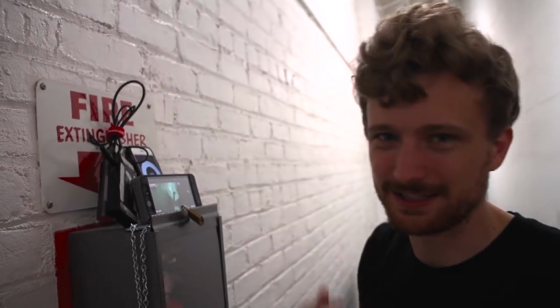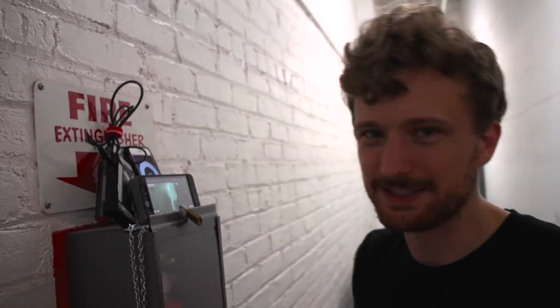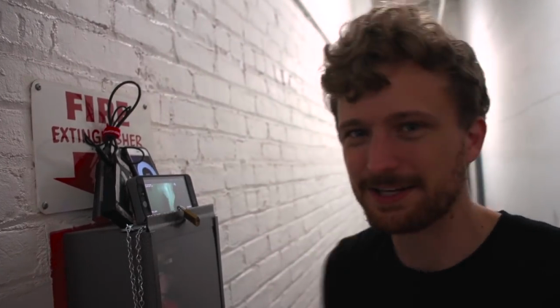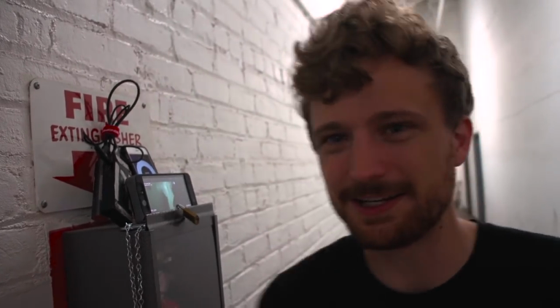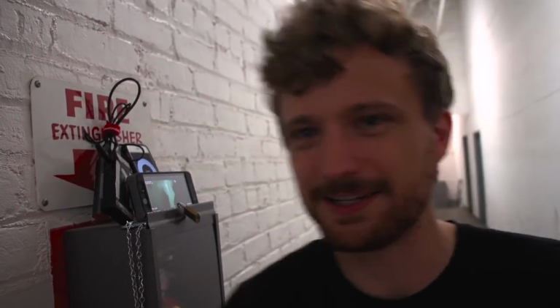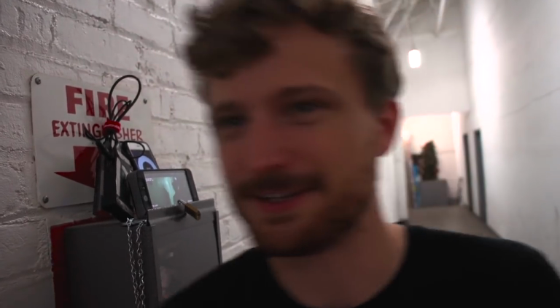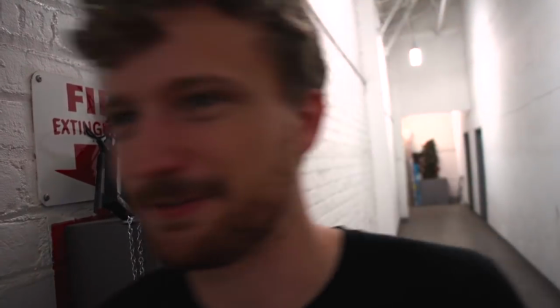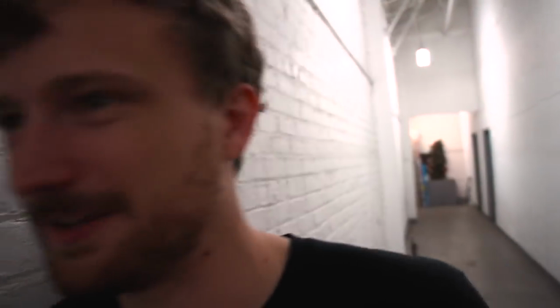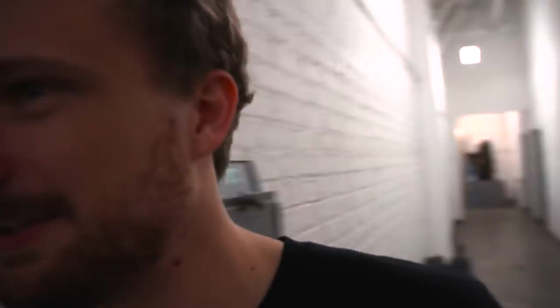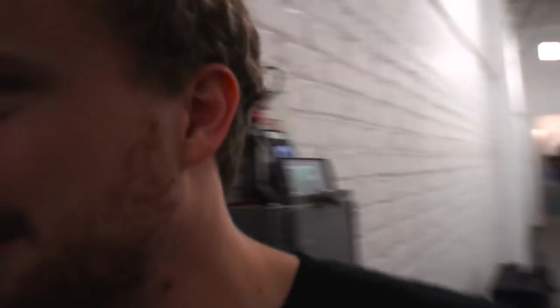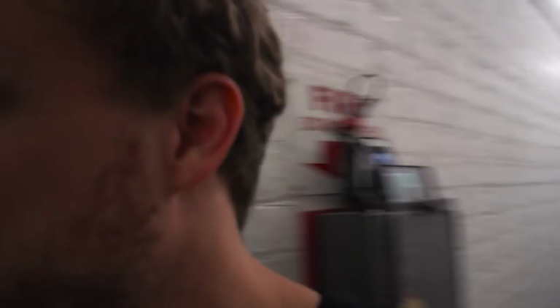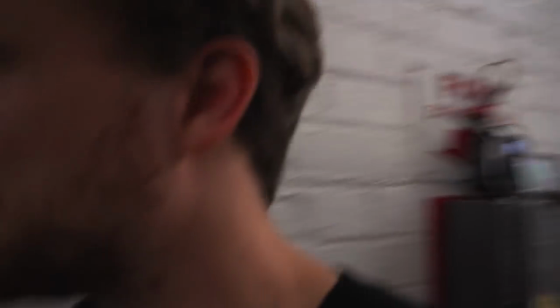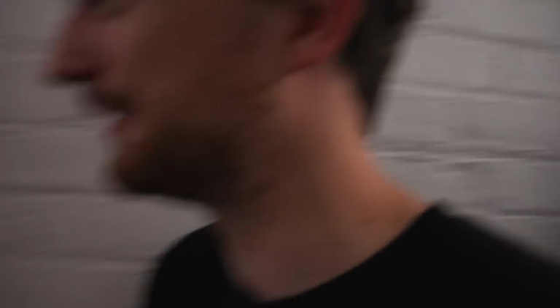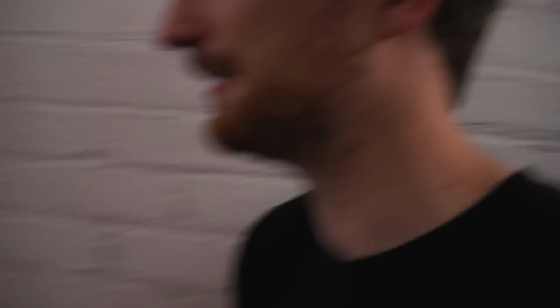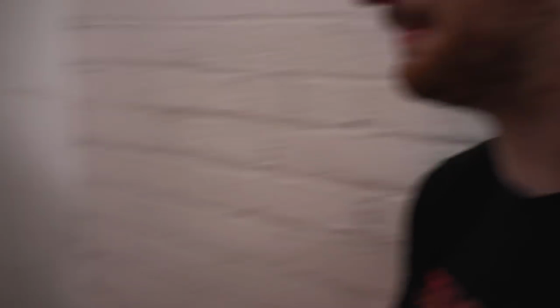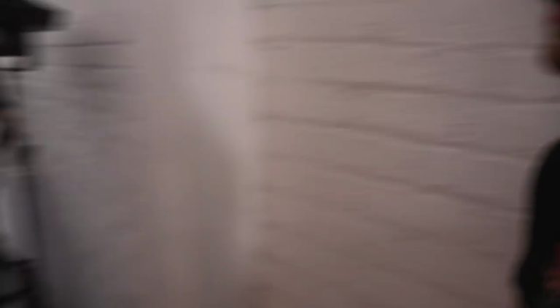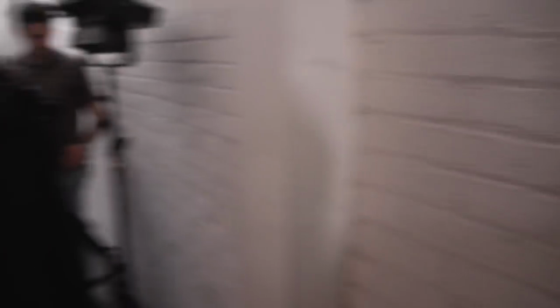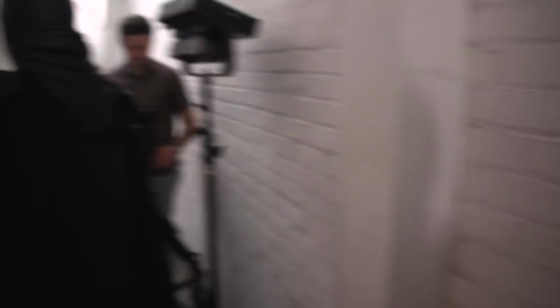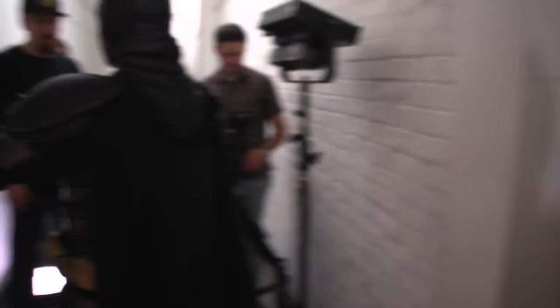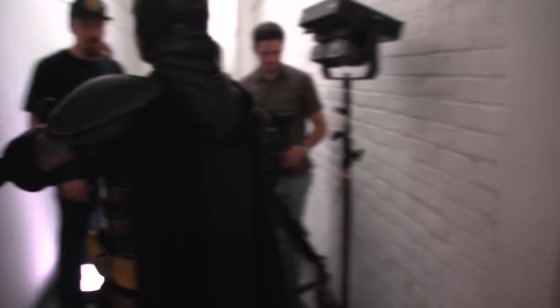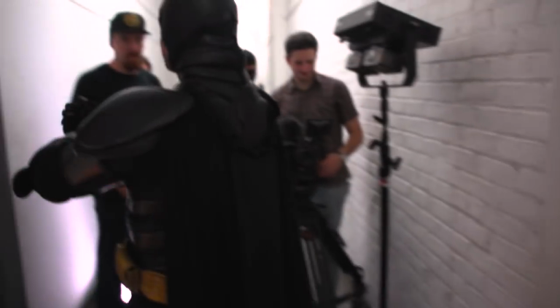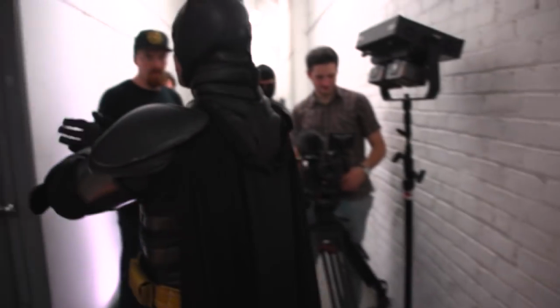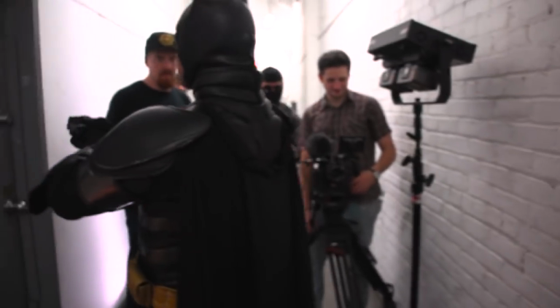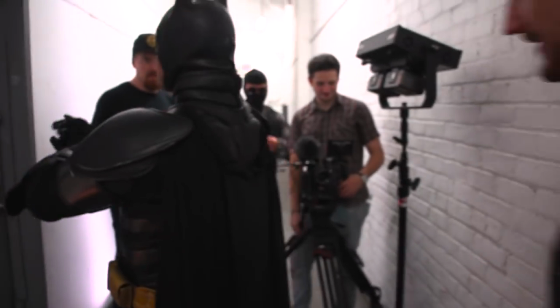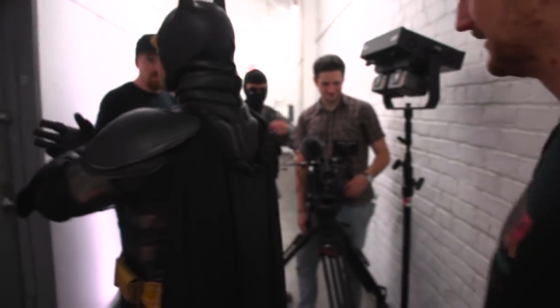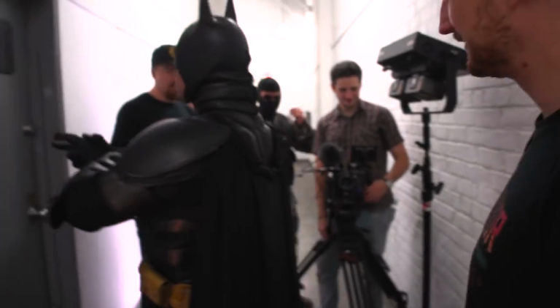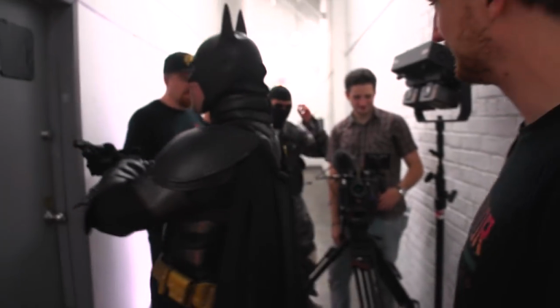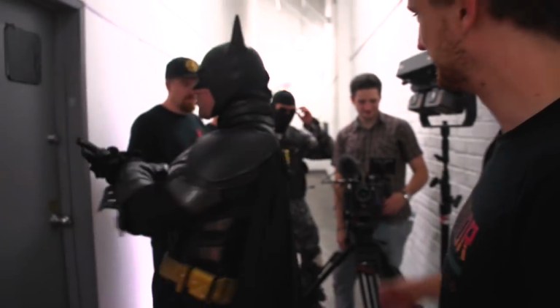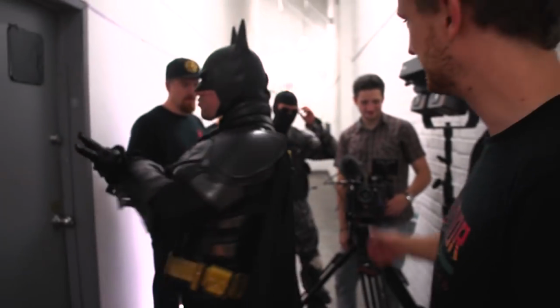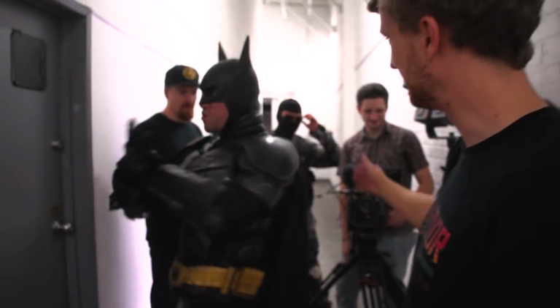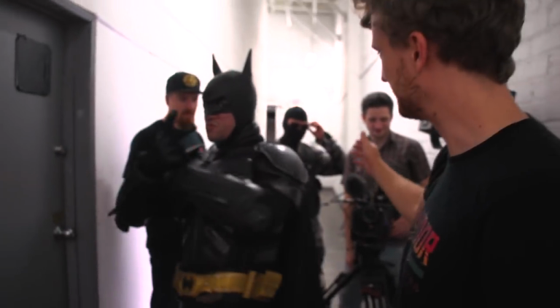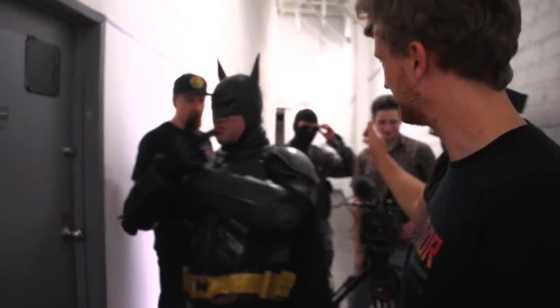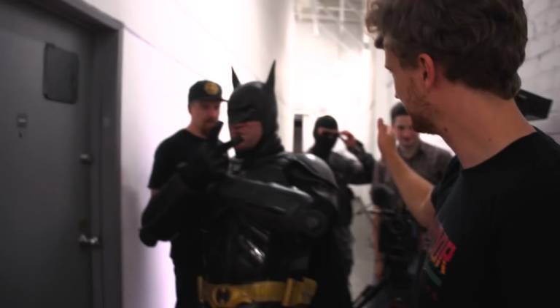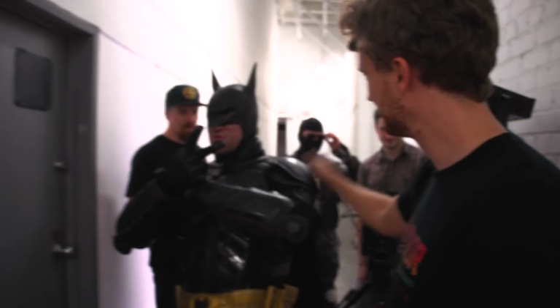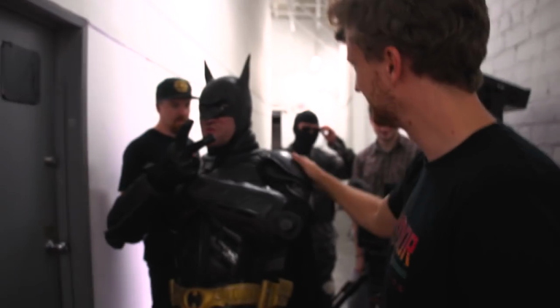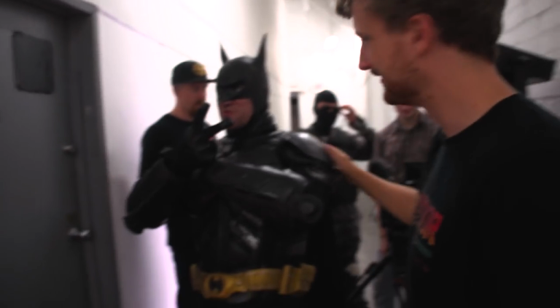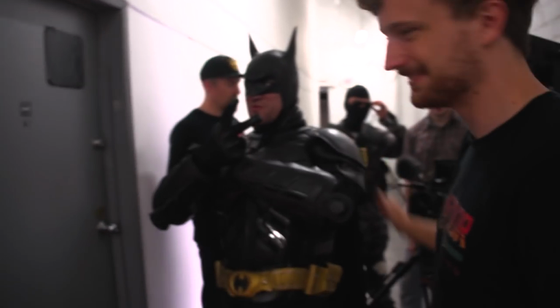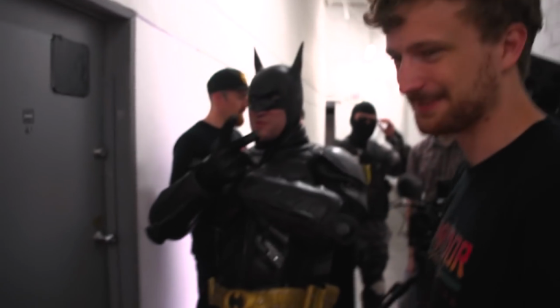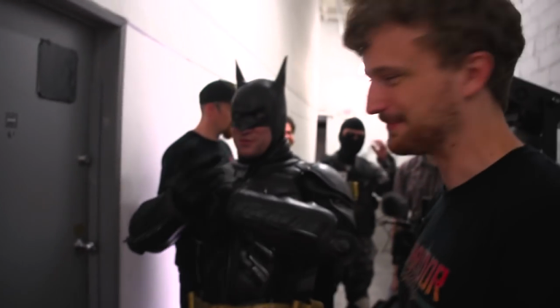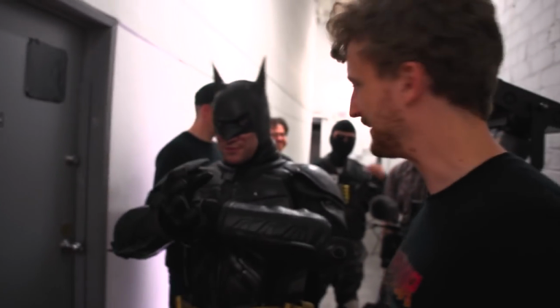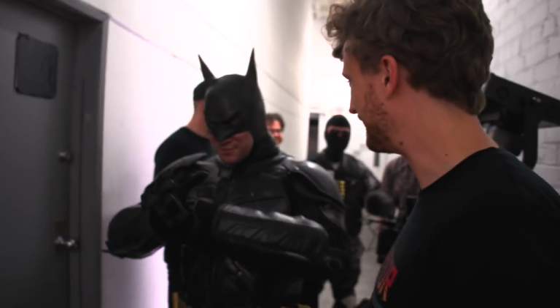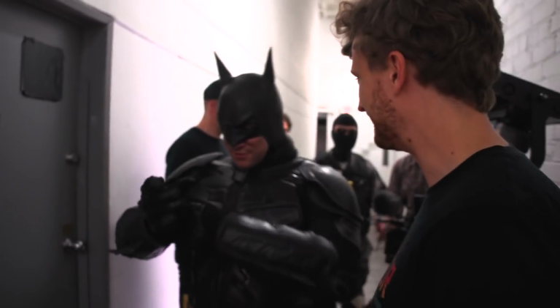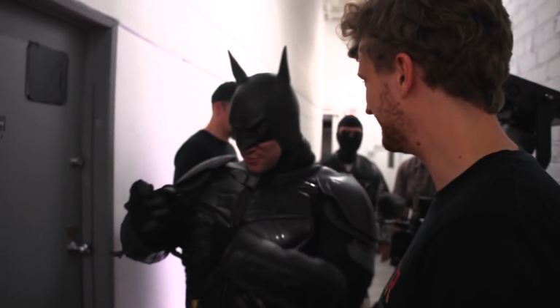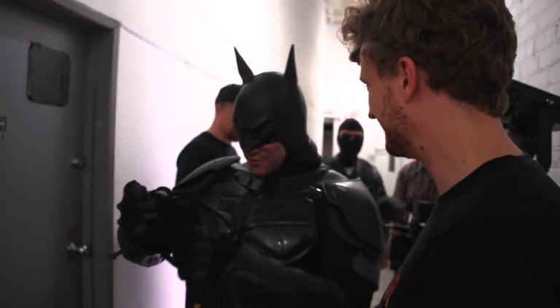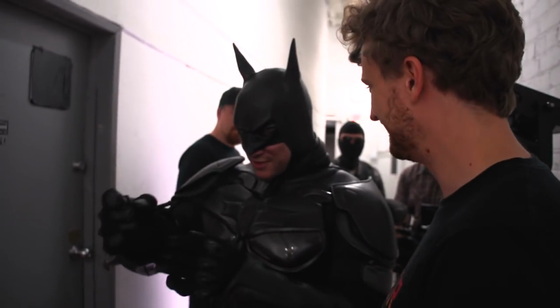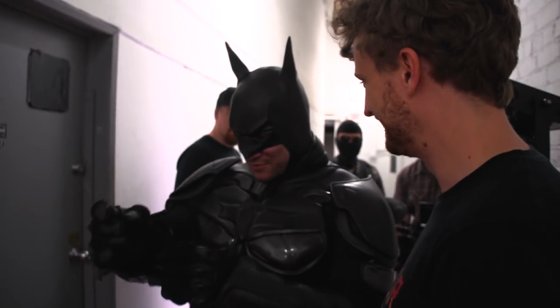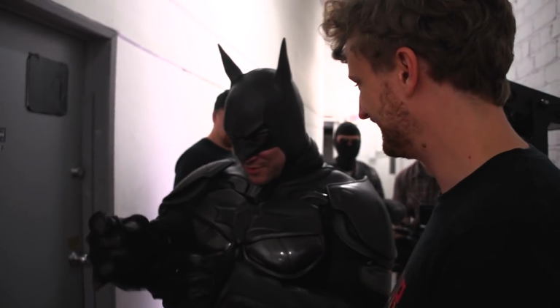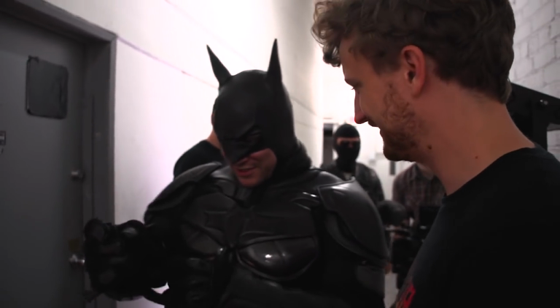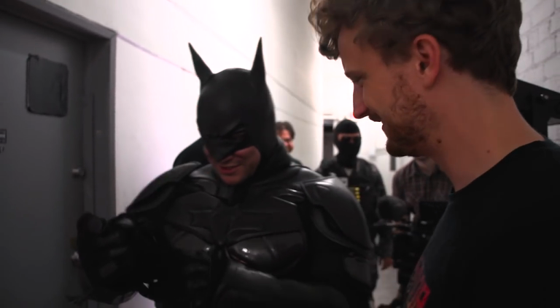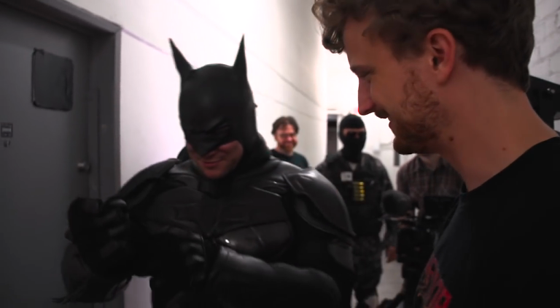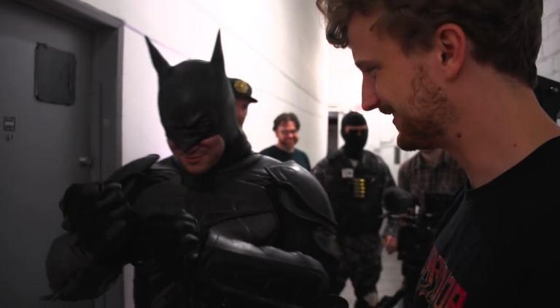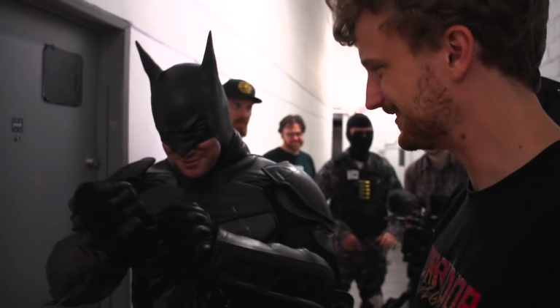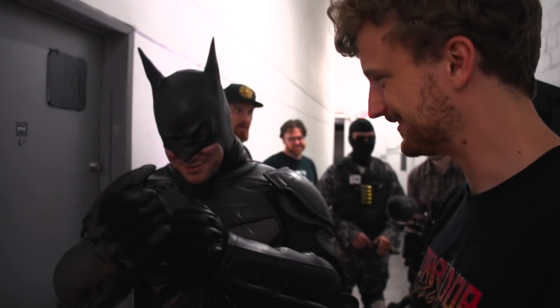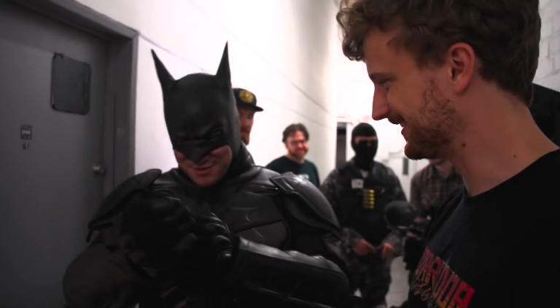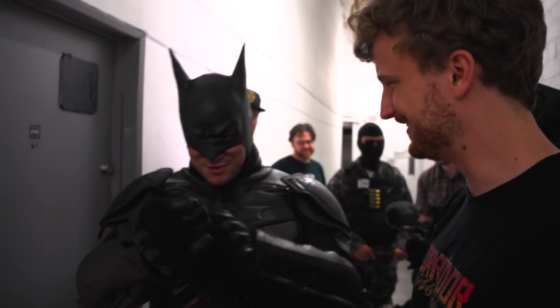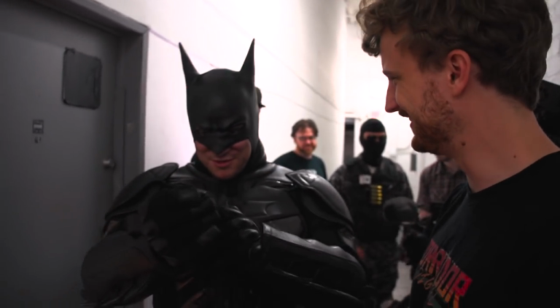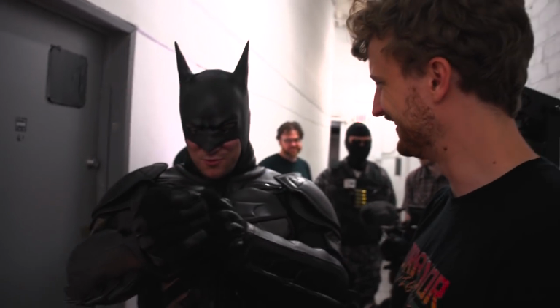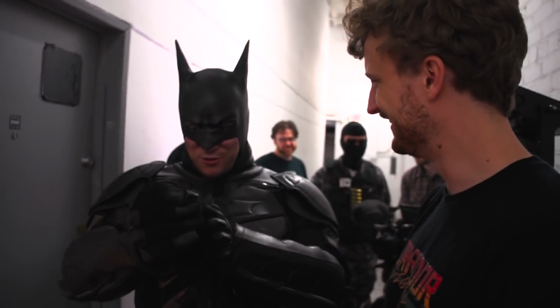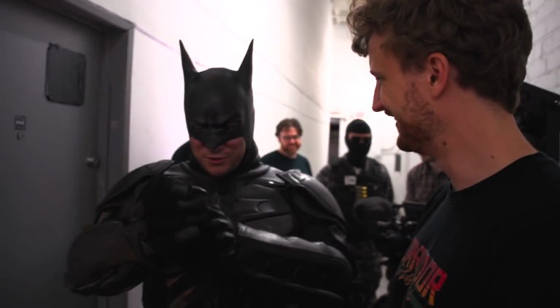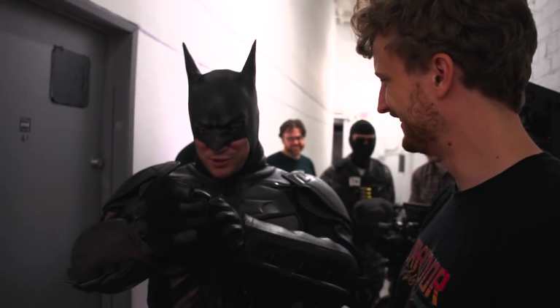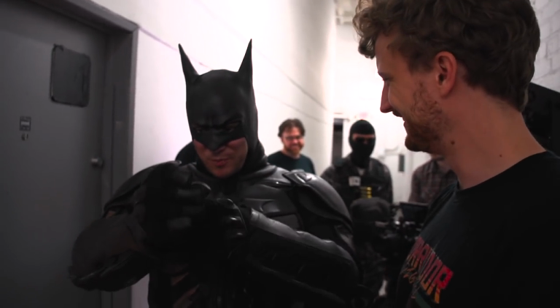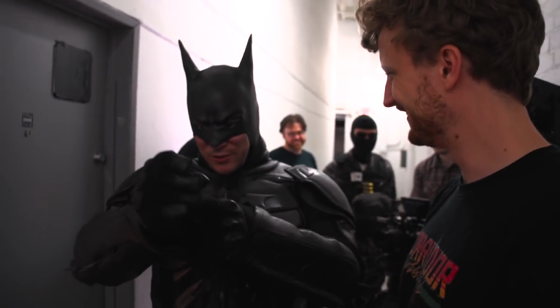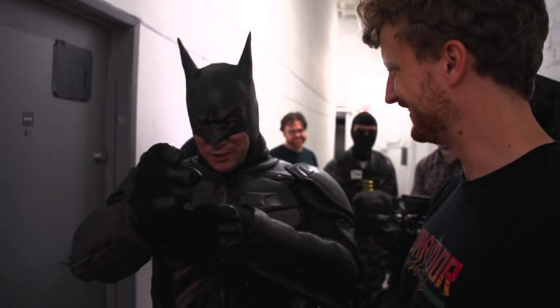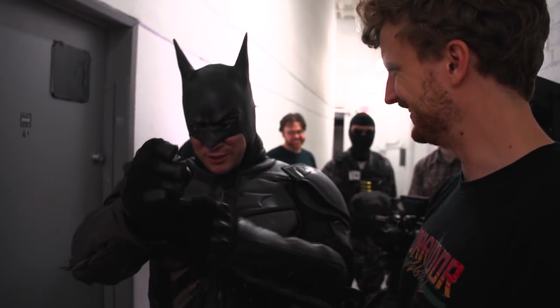Also, we got Eli — our friend Eli over here — in a bat costume. What's up, Batman? What's up, buddy?